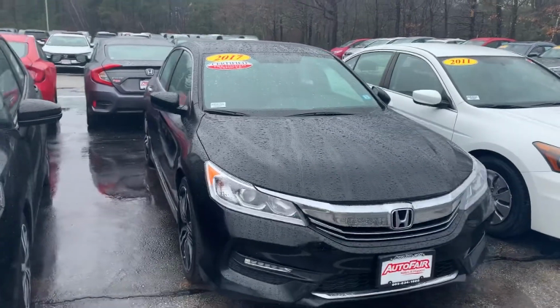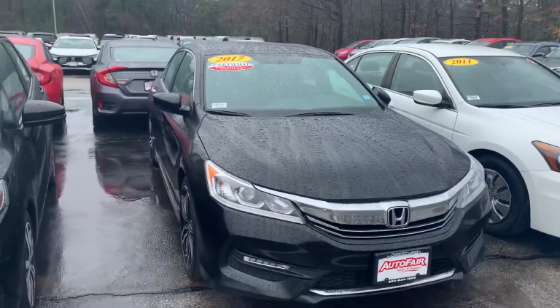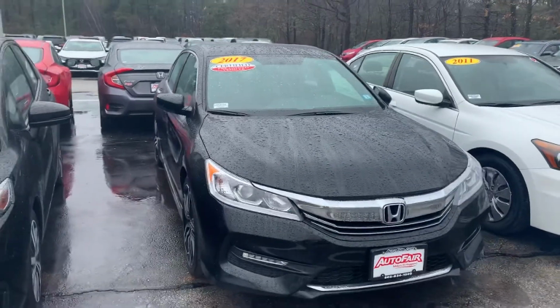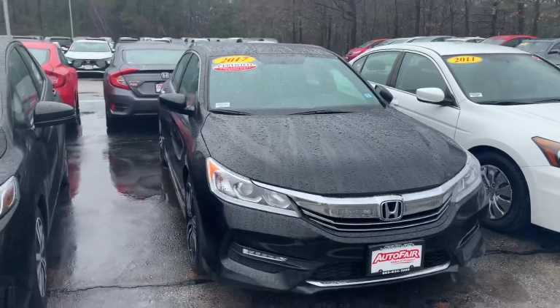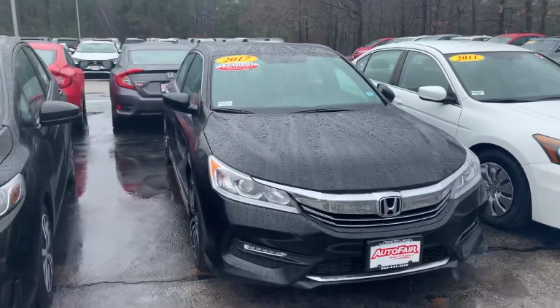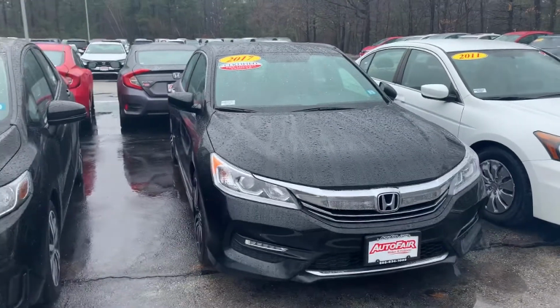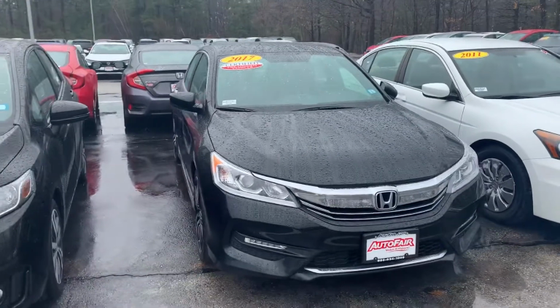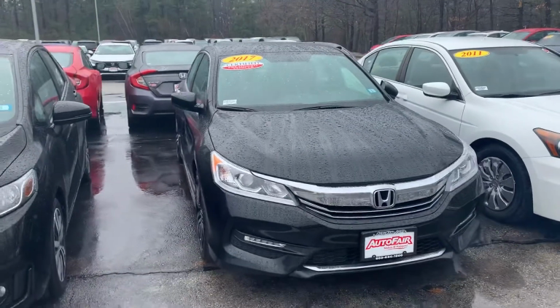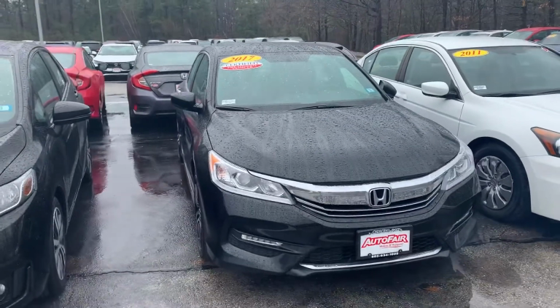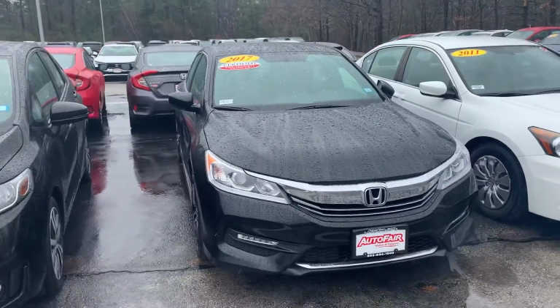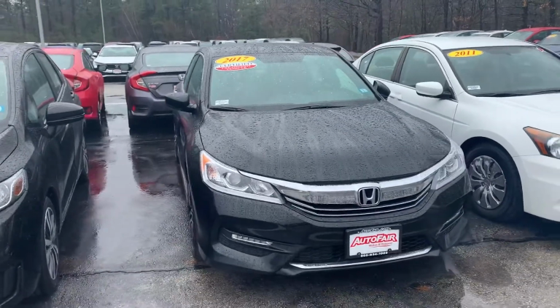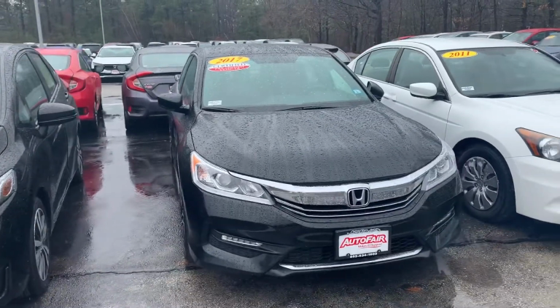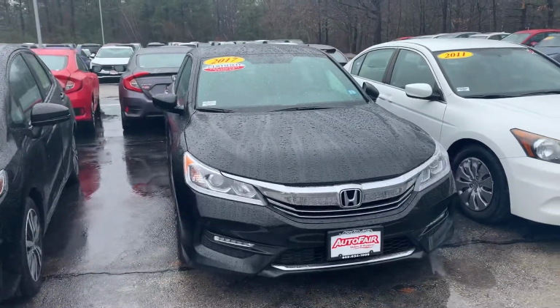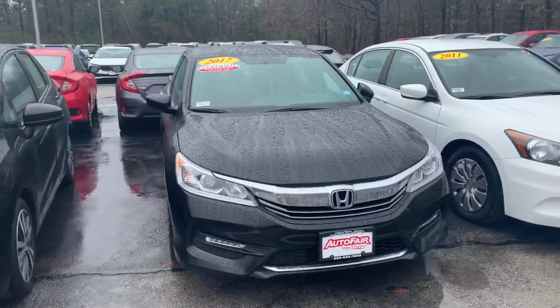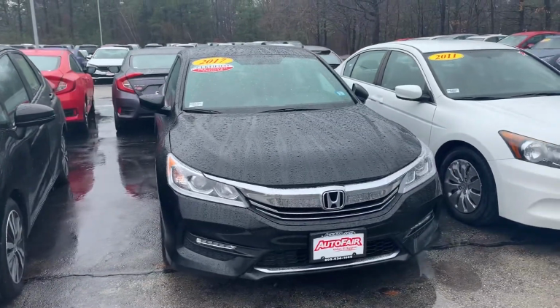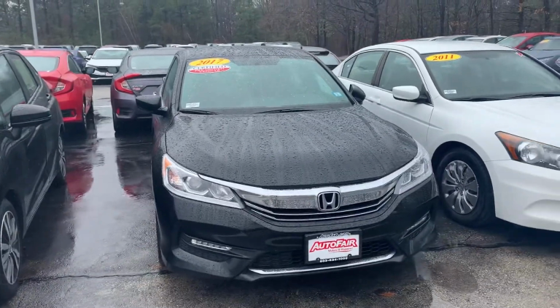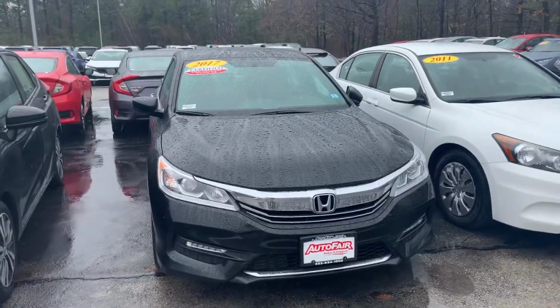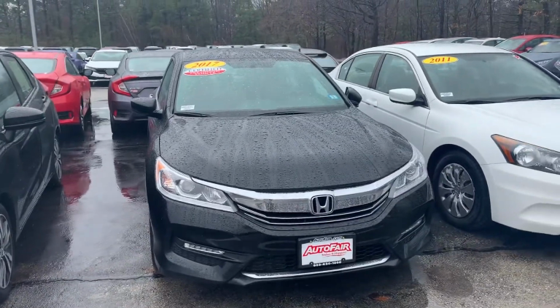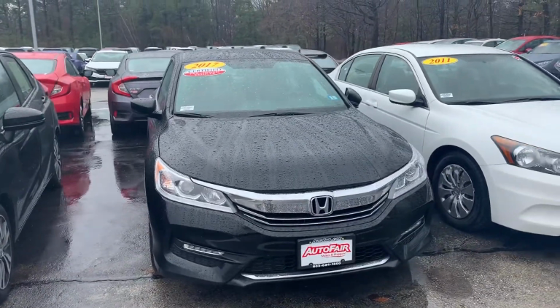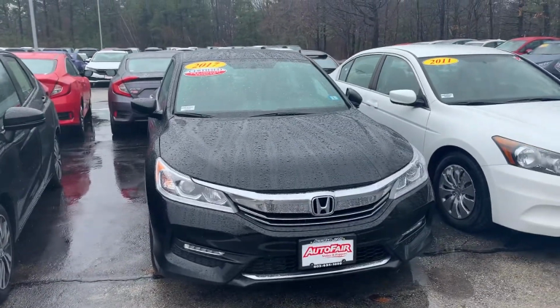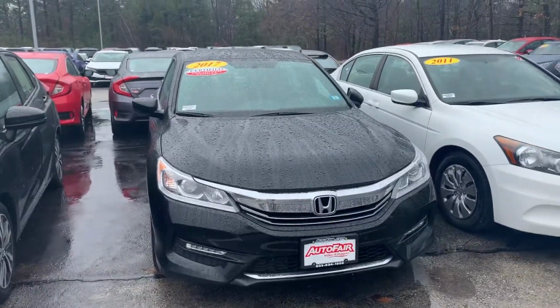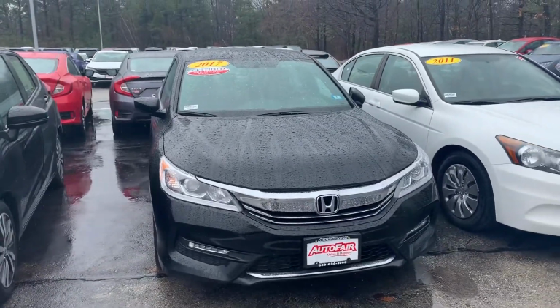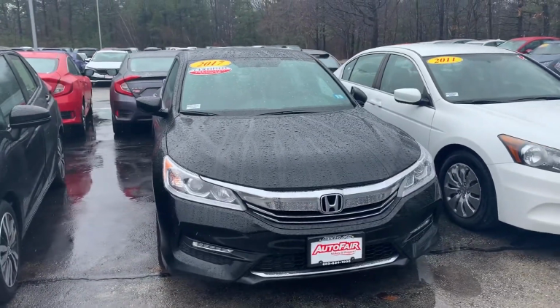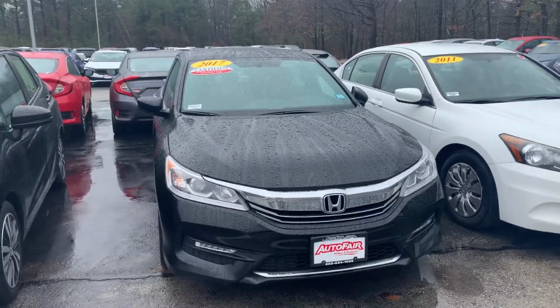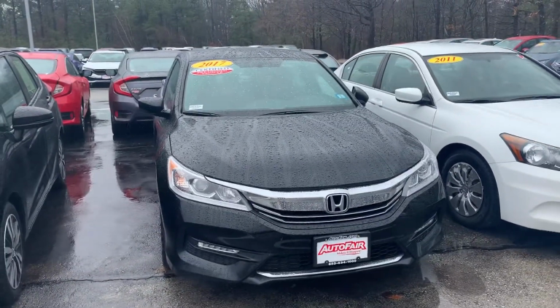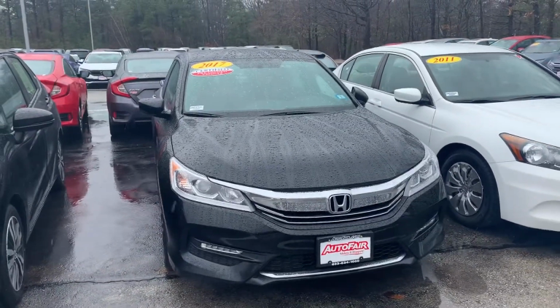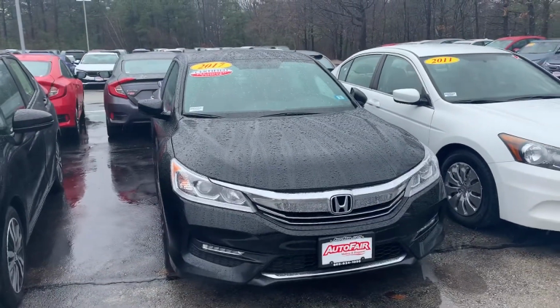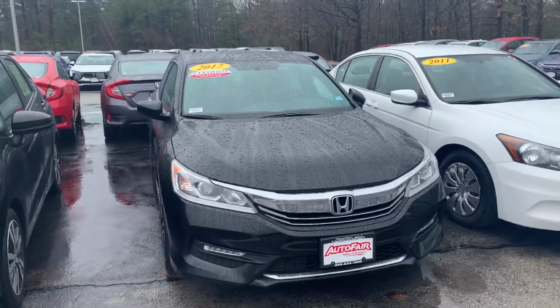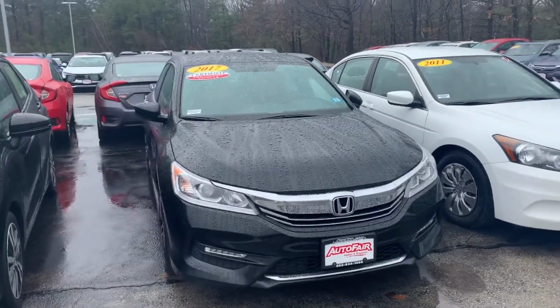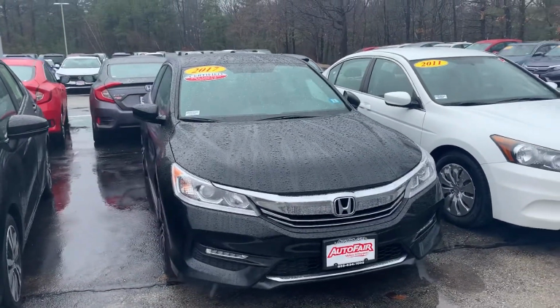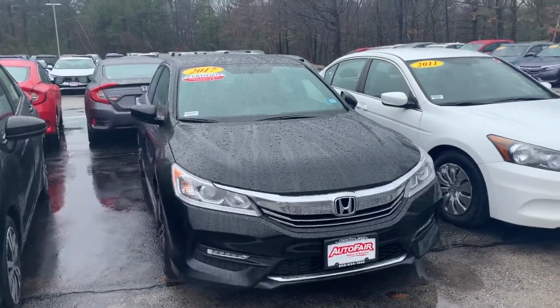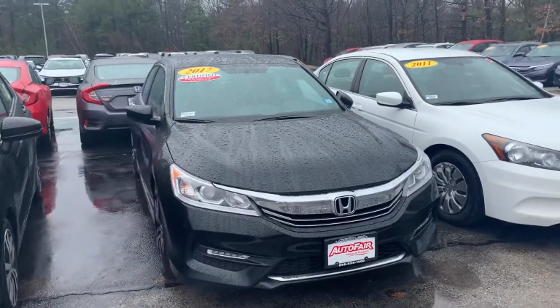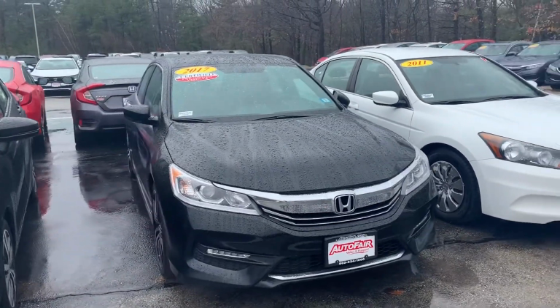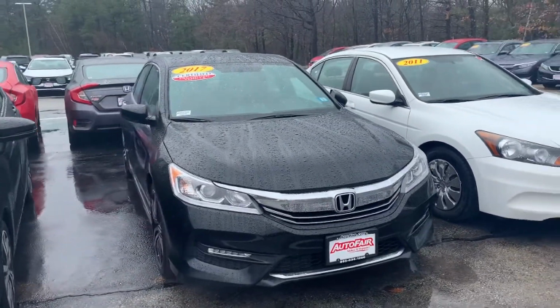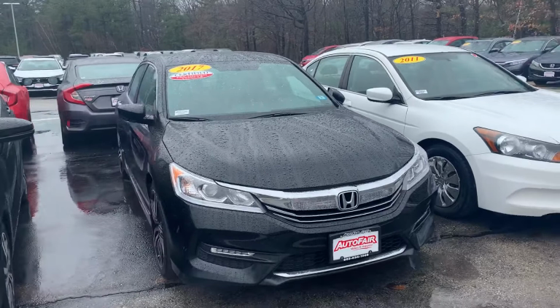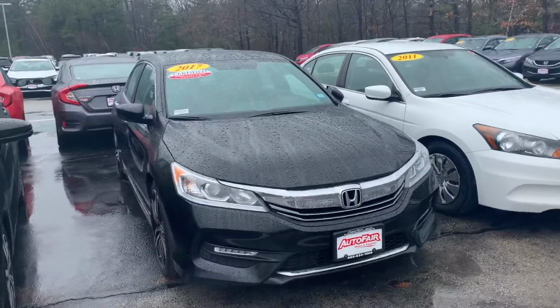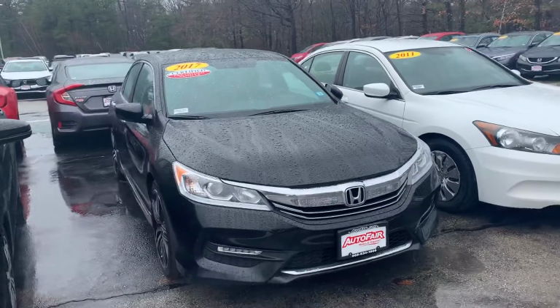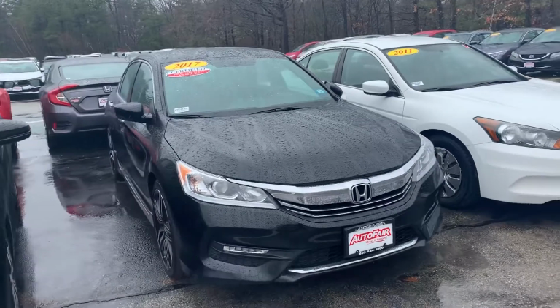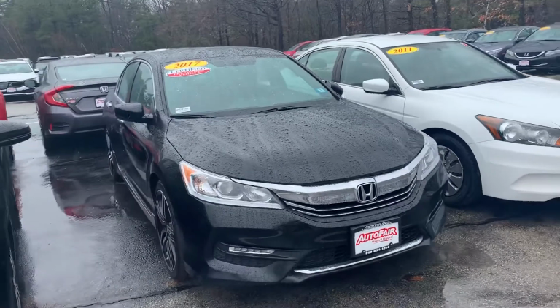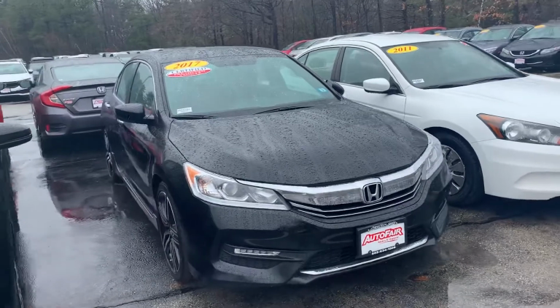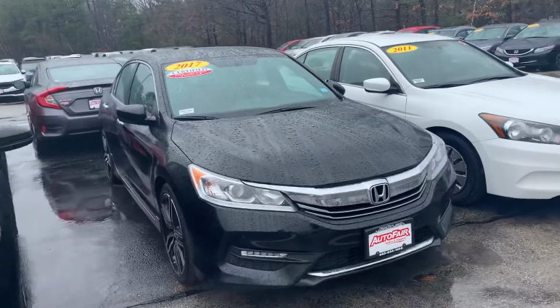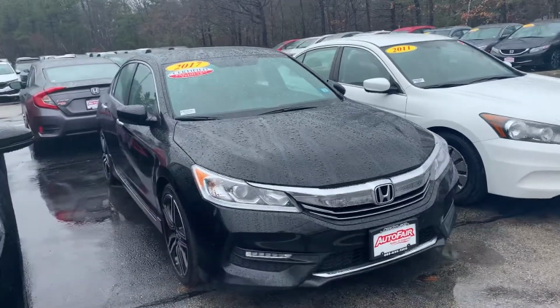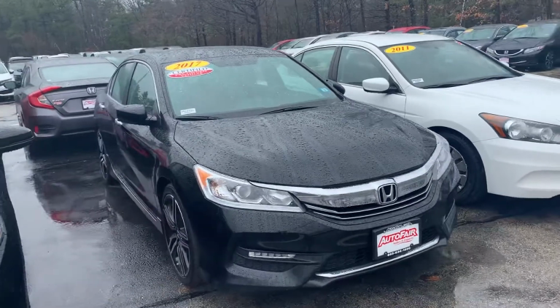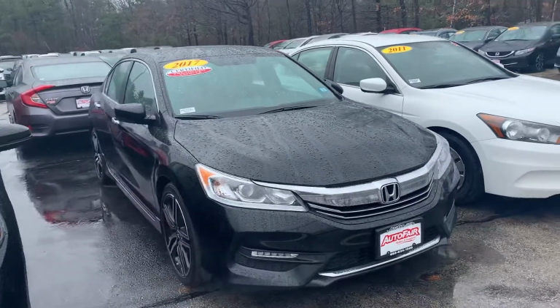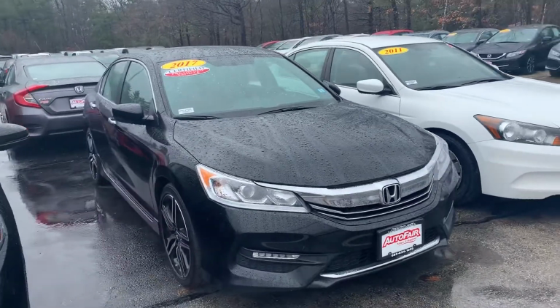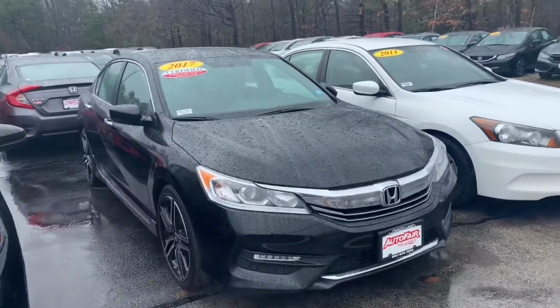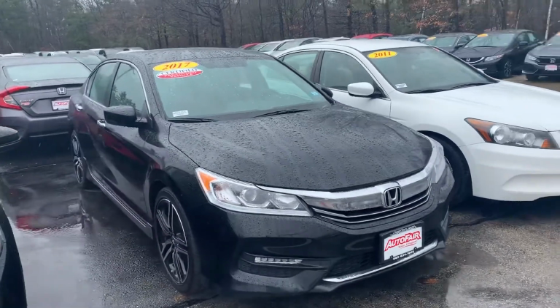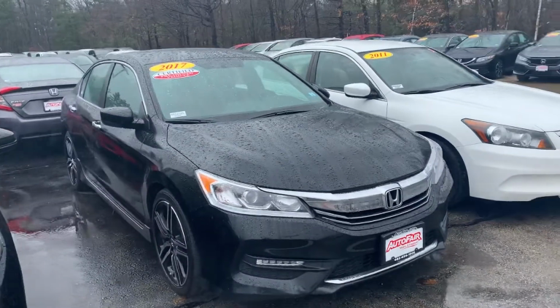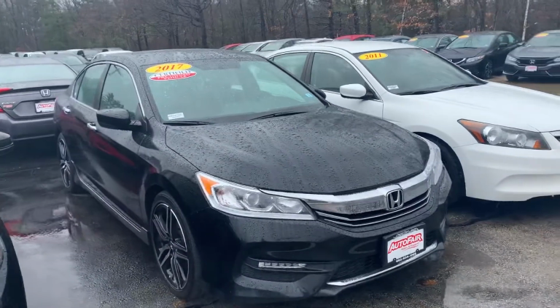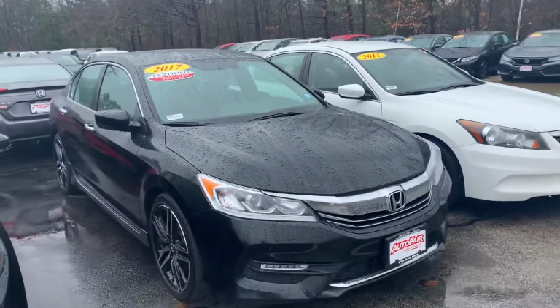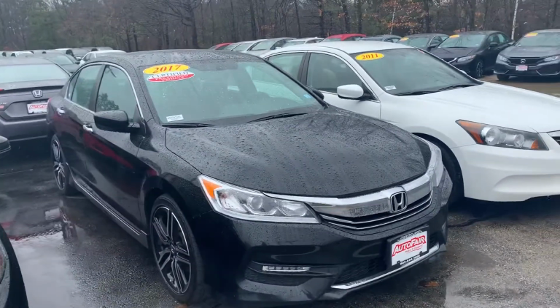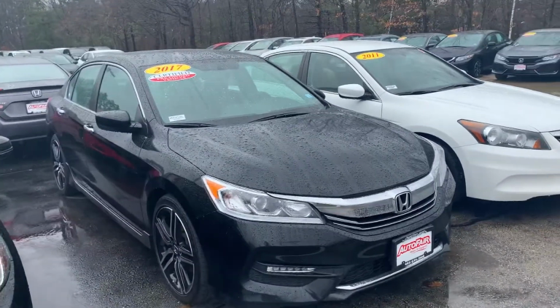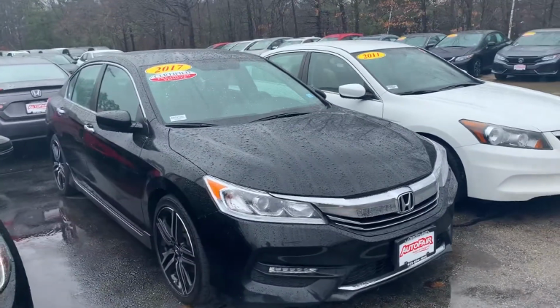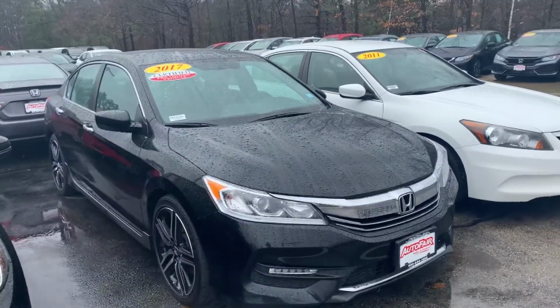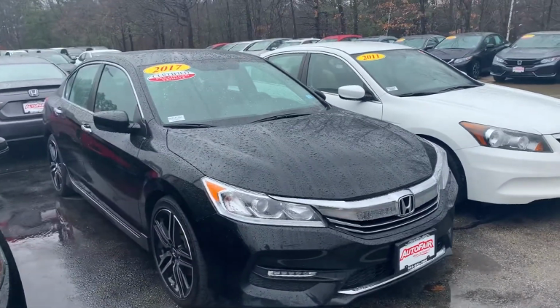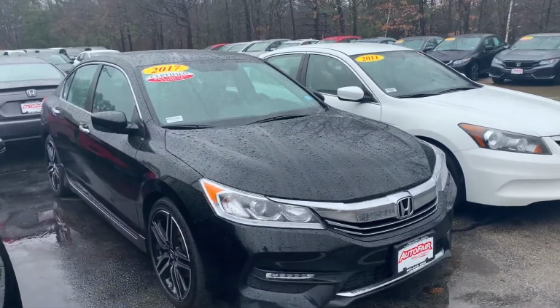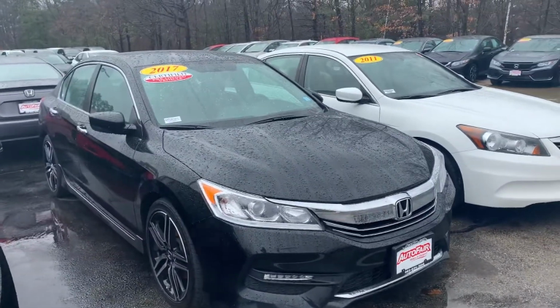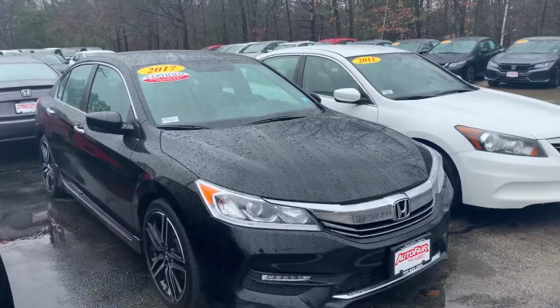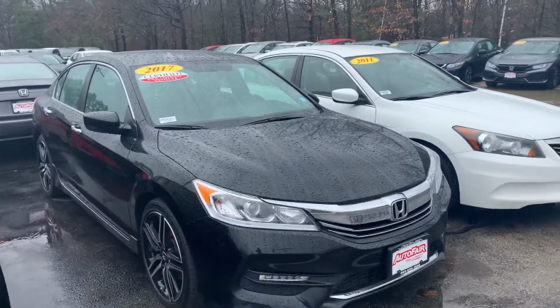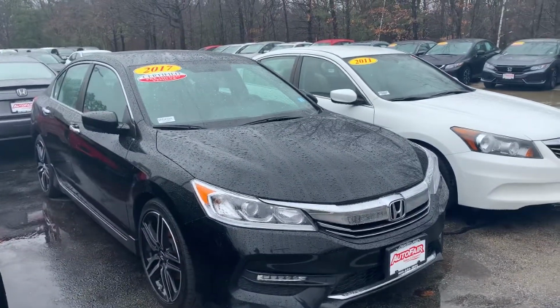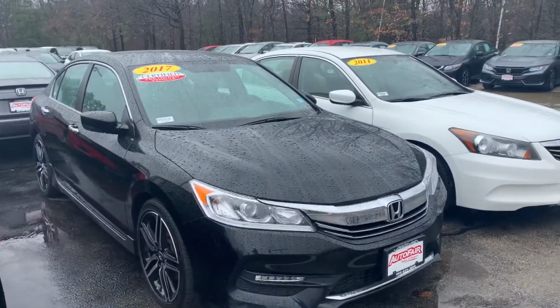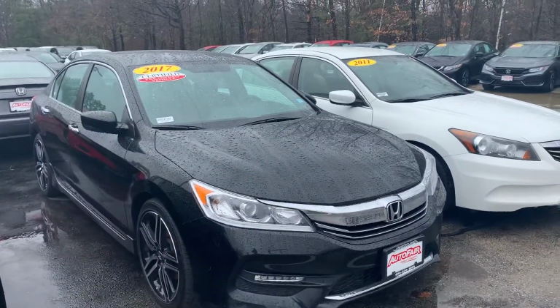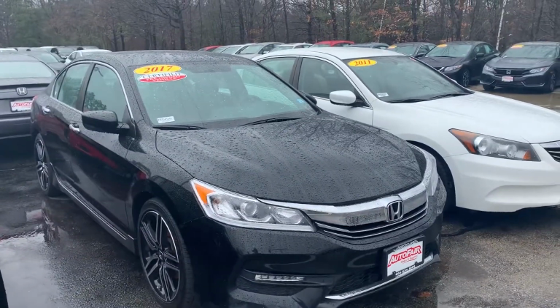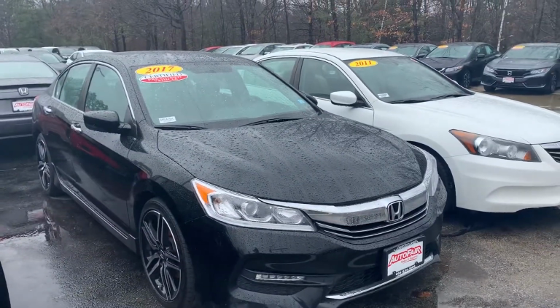Hi Debbie, Carrie here at AutoFair Honda. Here's one of the options for the 2017 Accord that we were talking about.